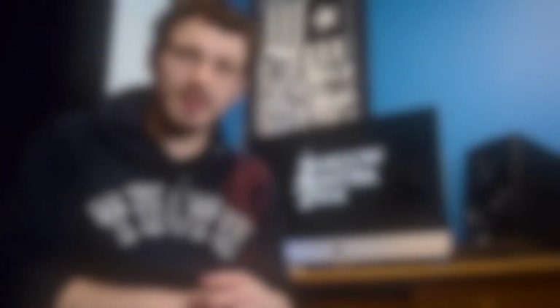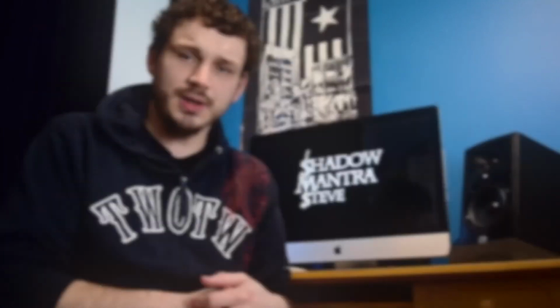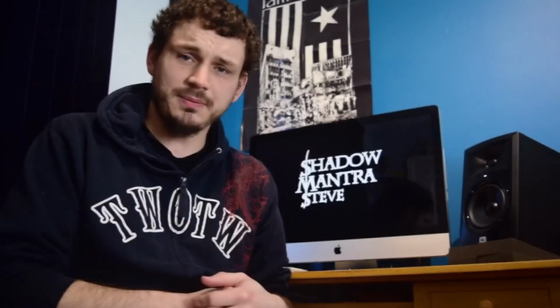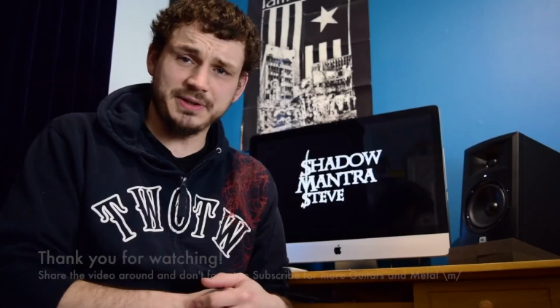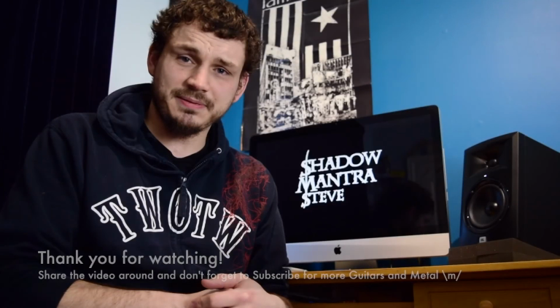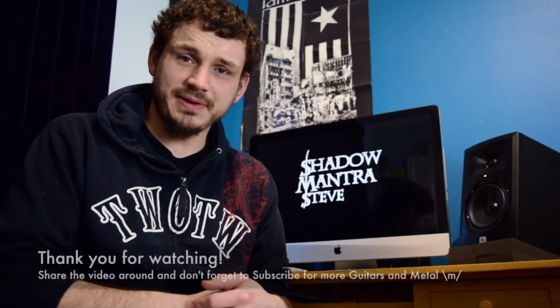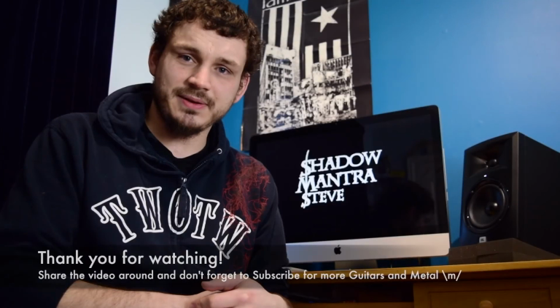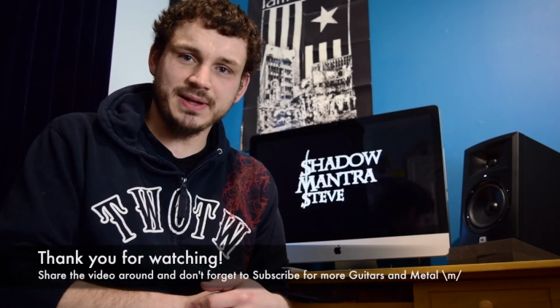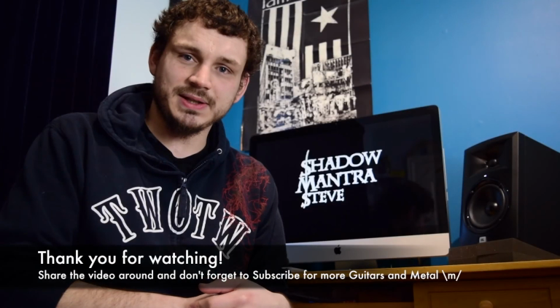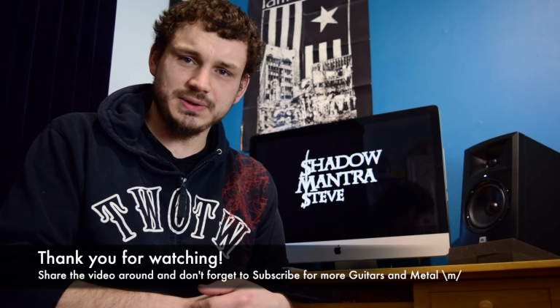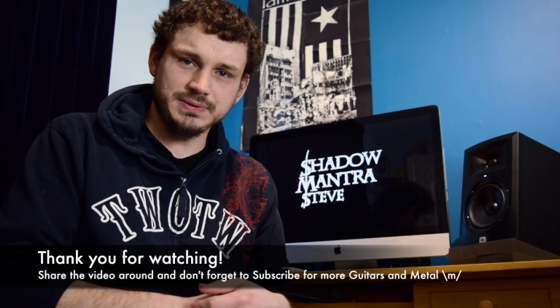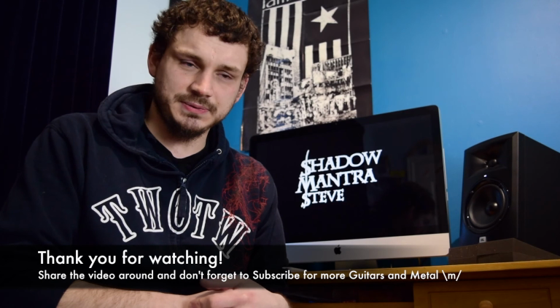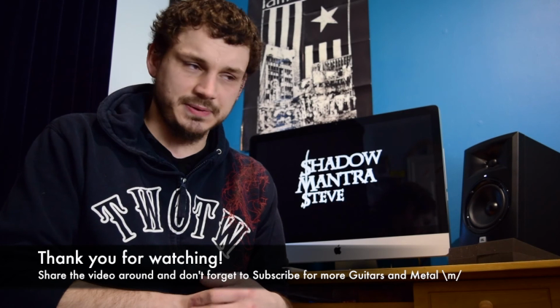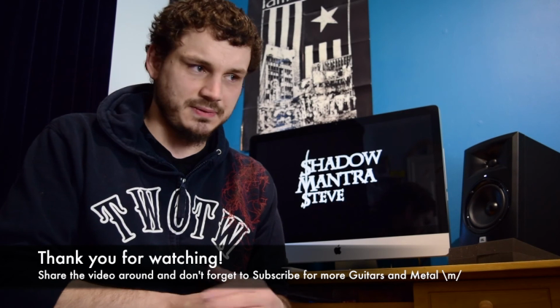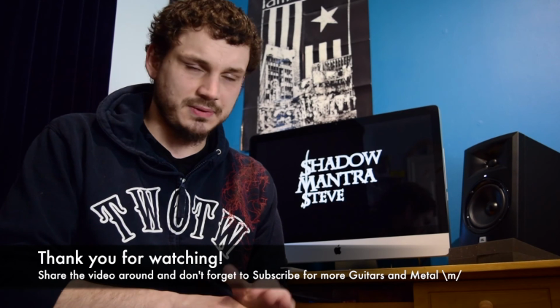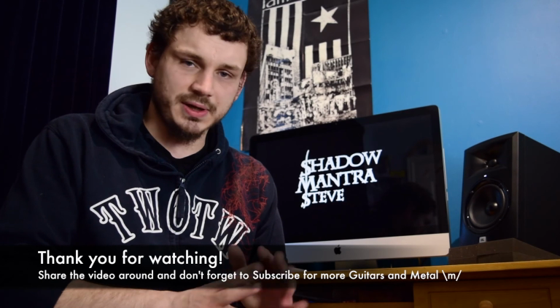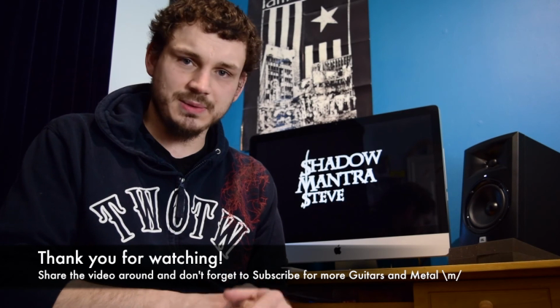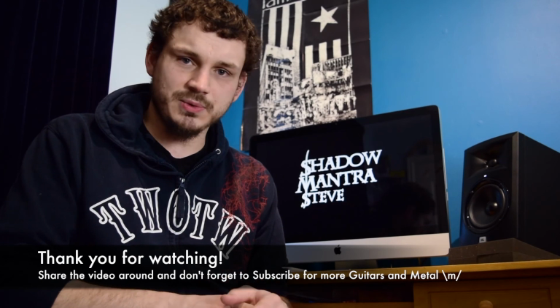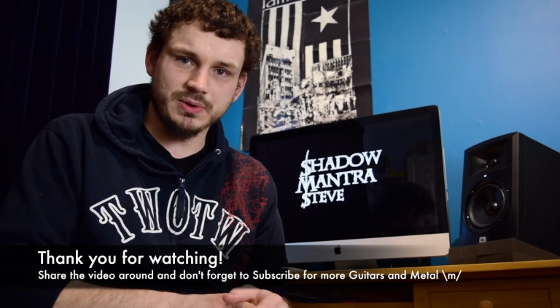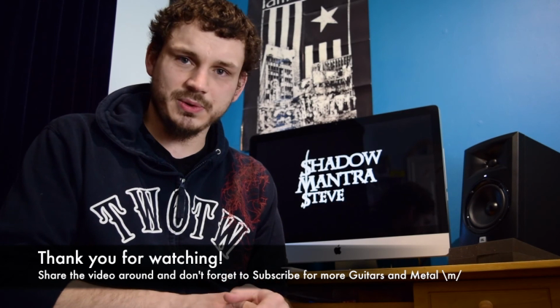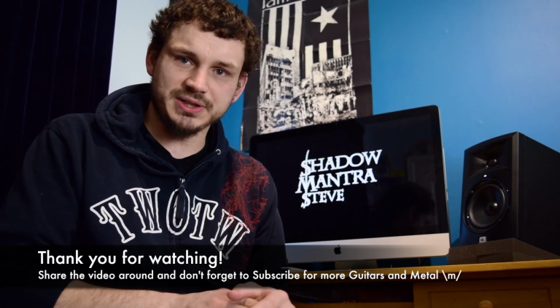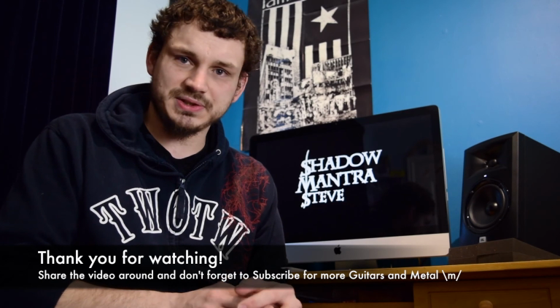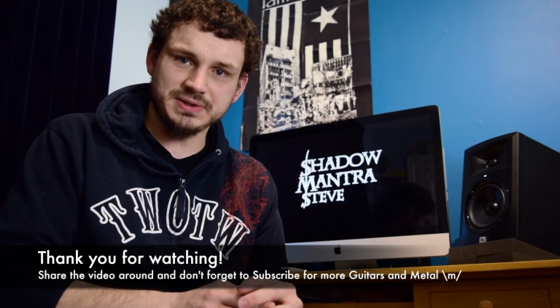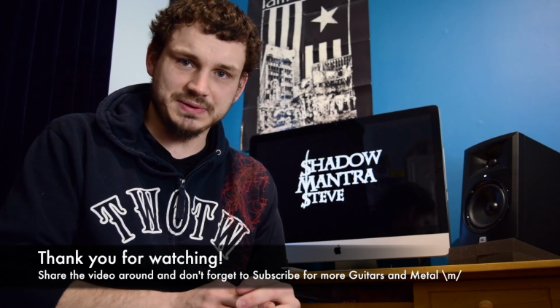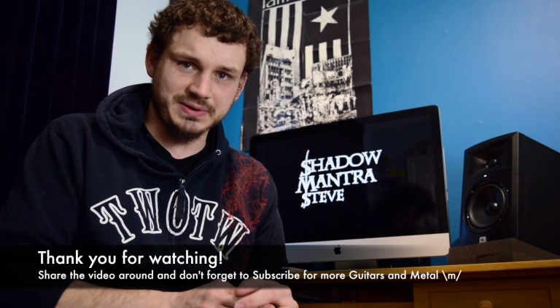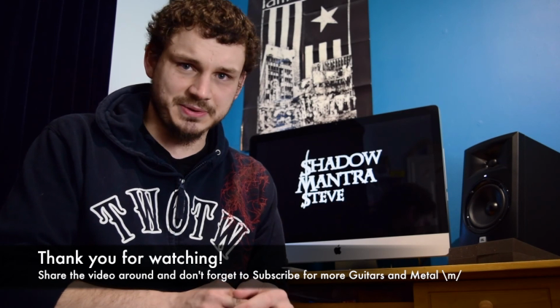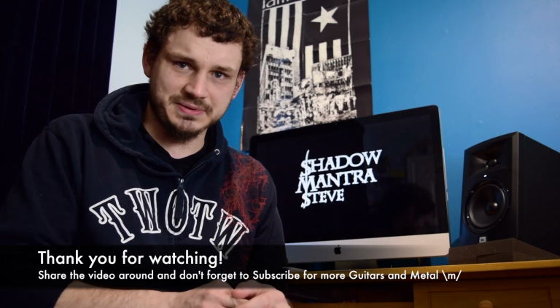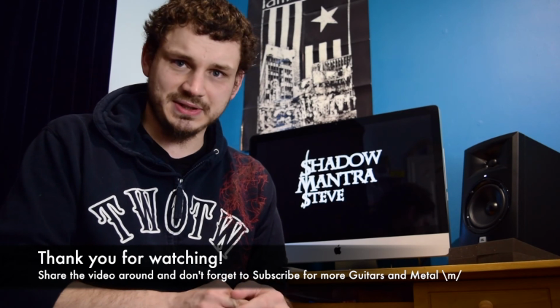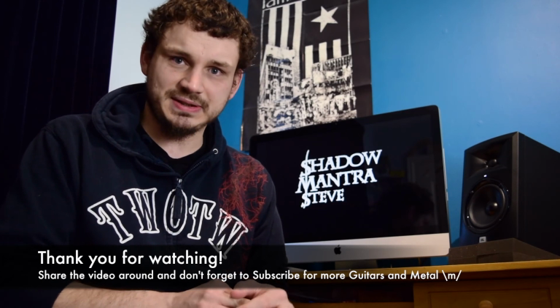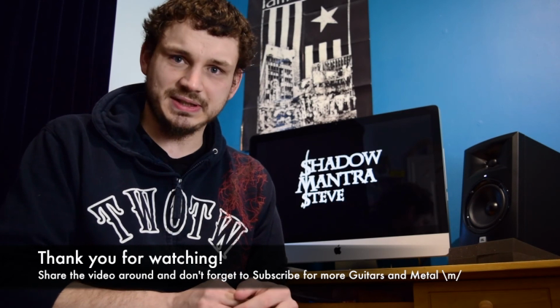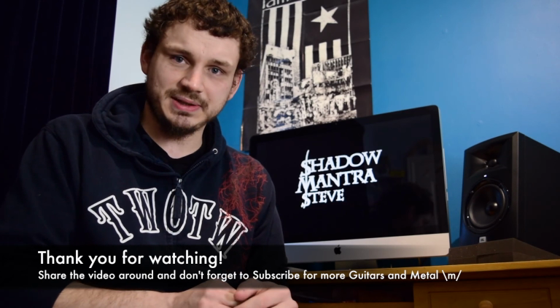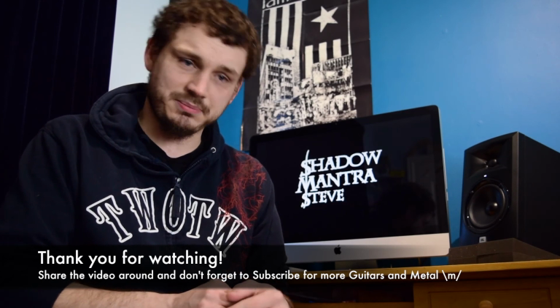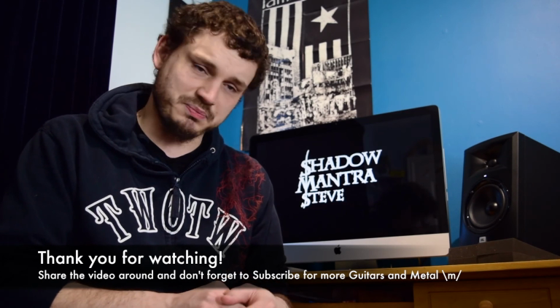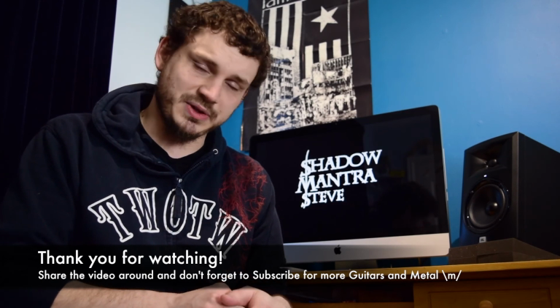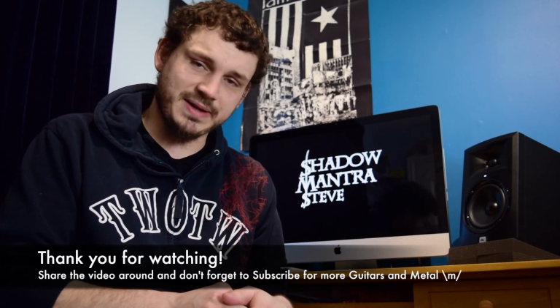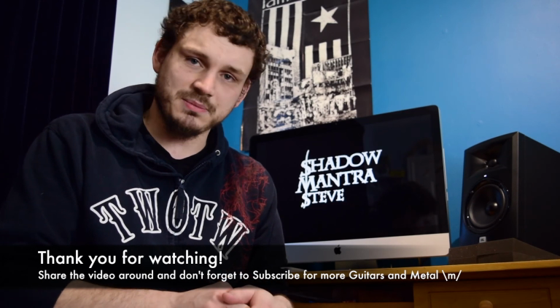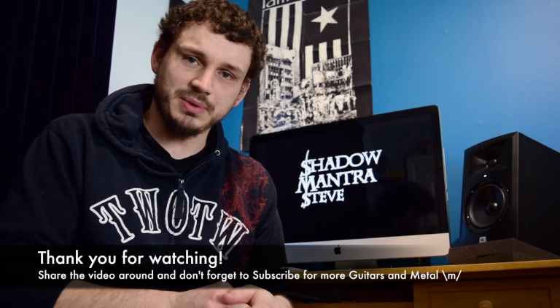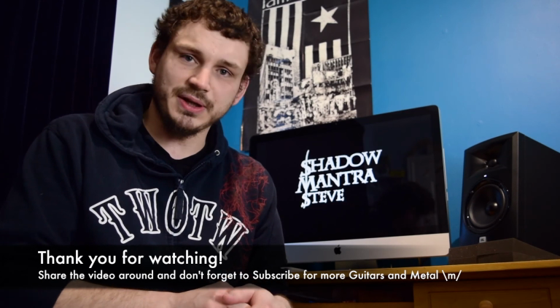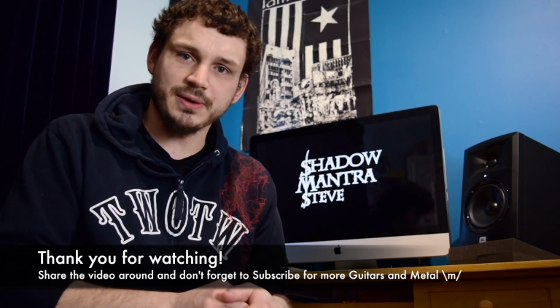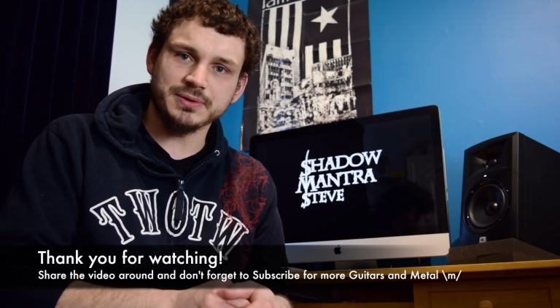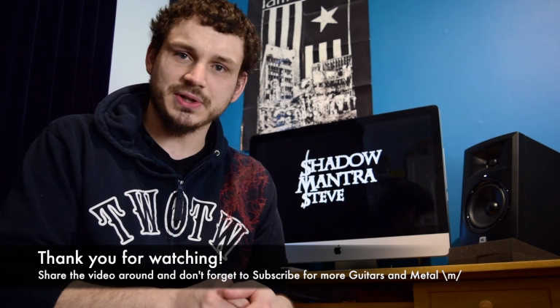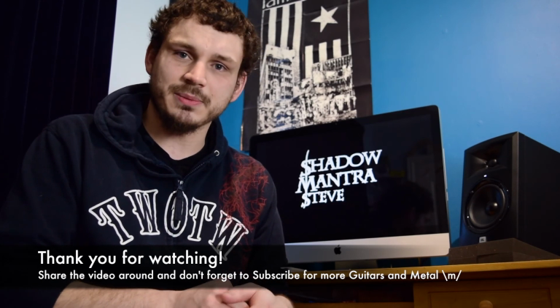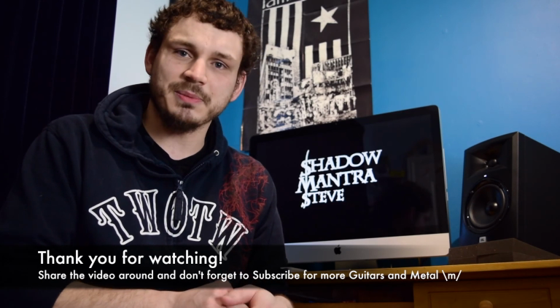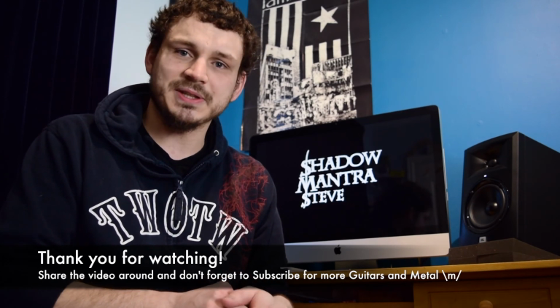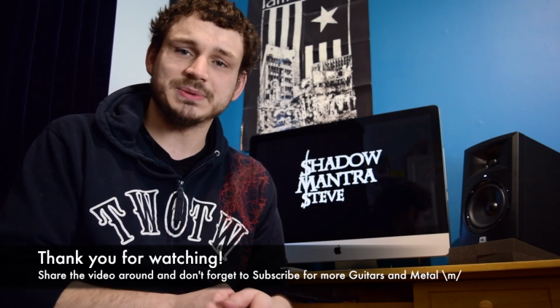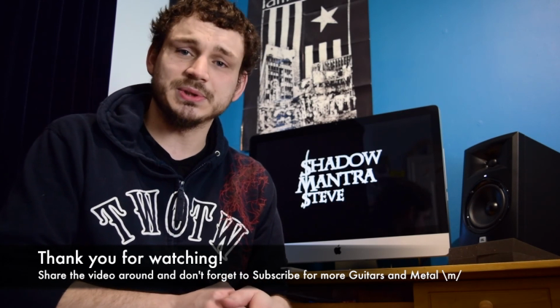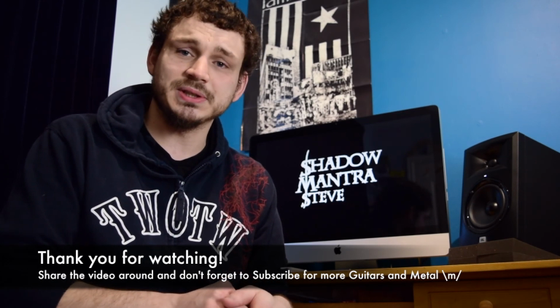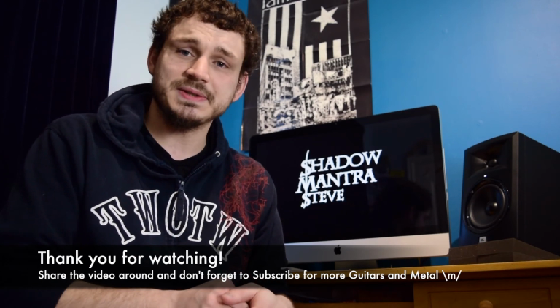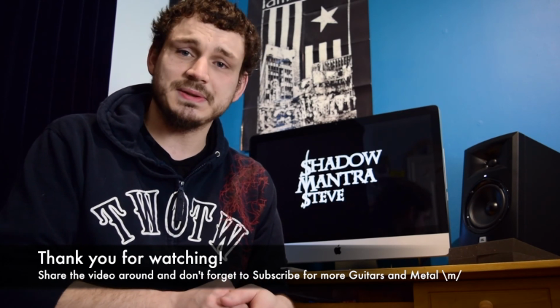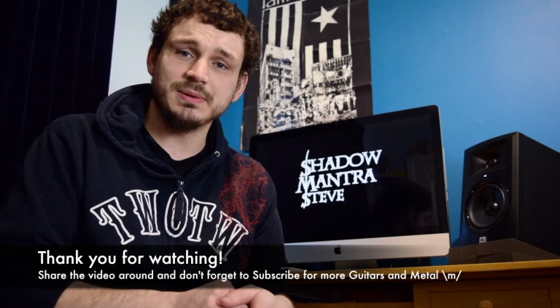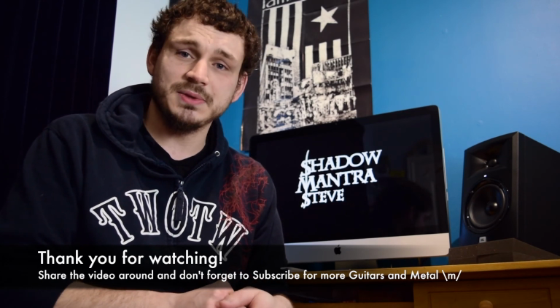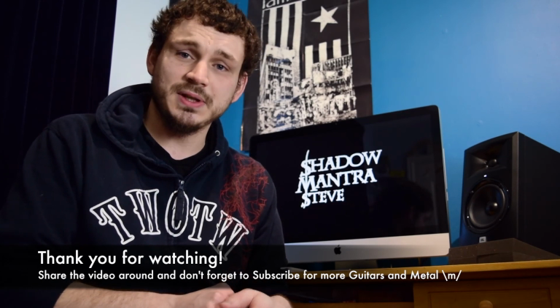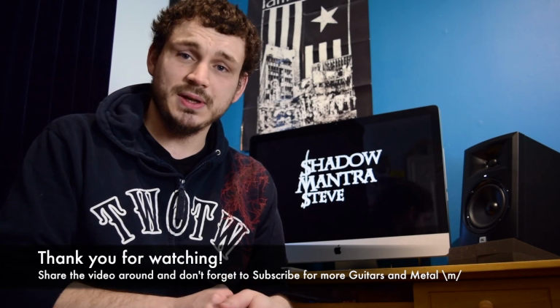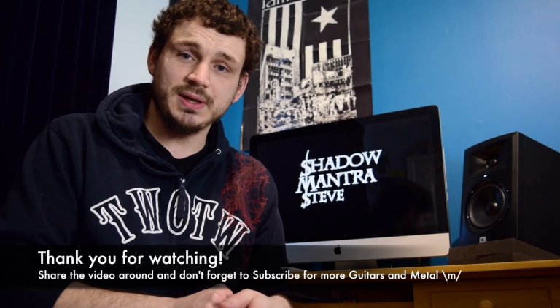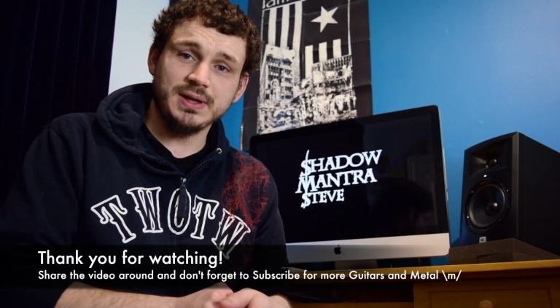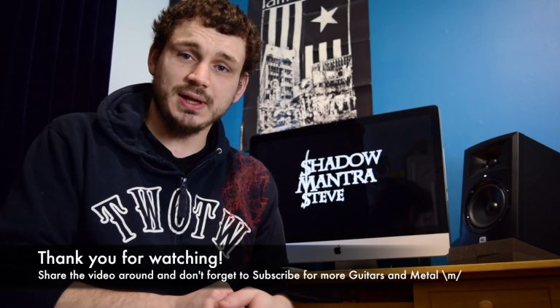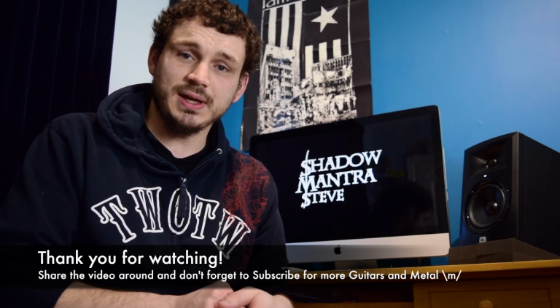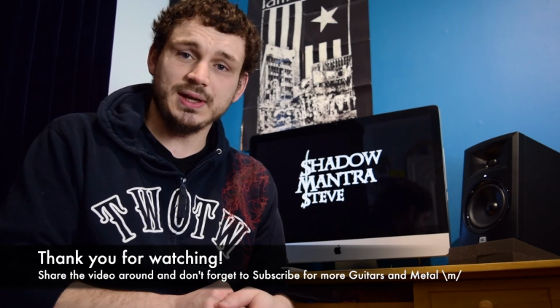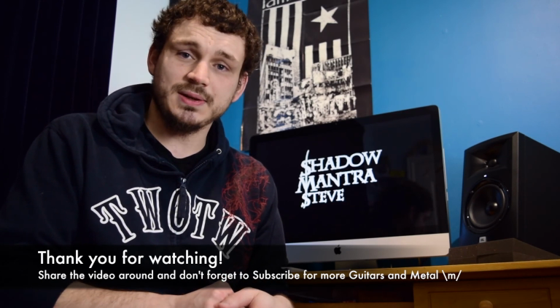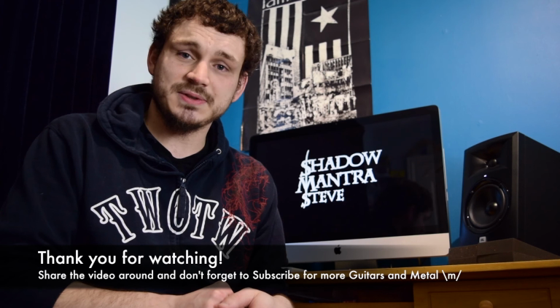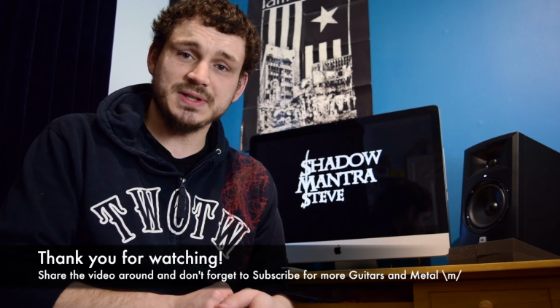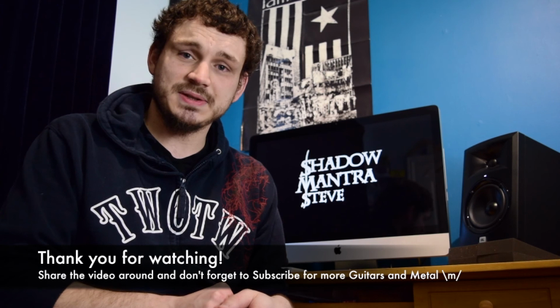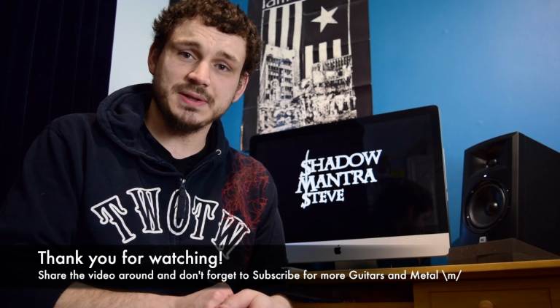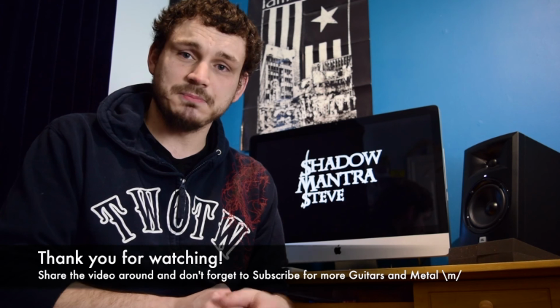Hopefully you found that useful. If you've got any more questions, comments, or anything, leave them below — I'll try my best to answer them and I'll see you soon.